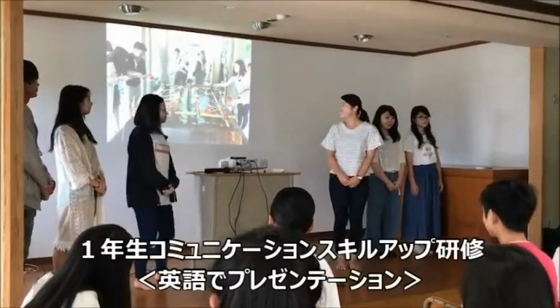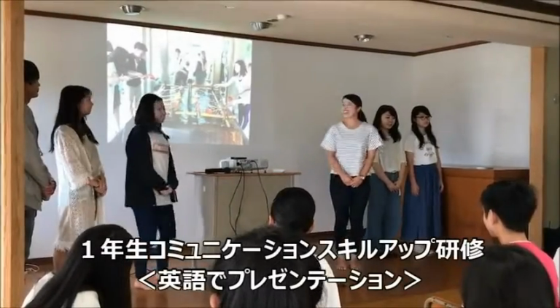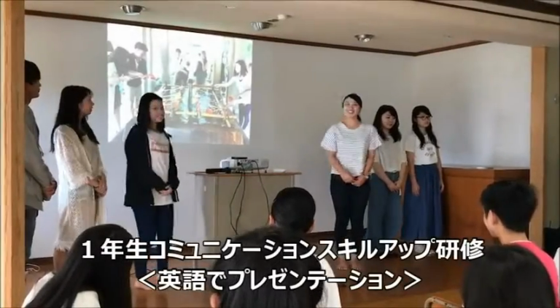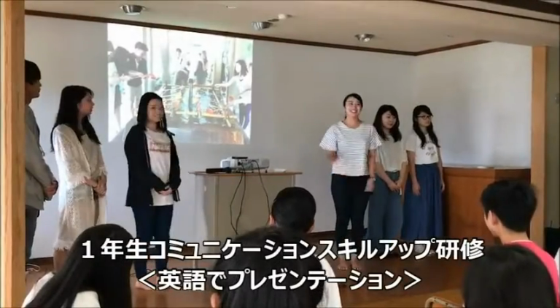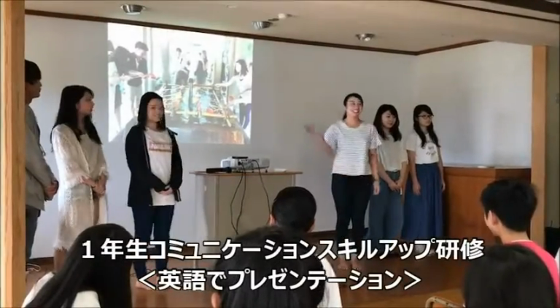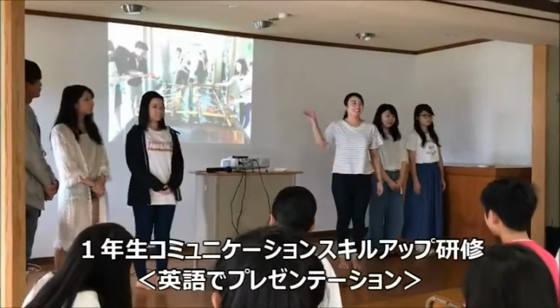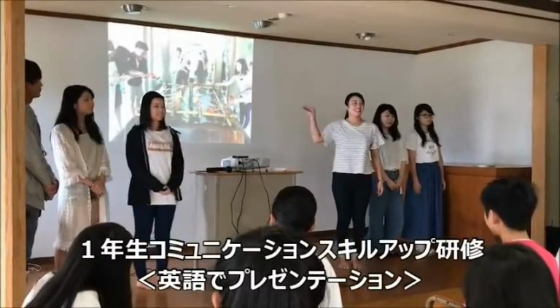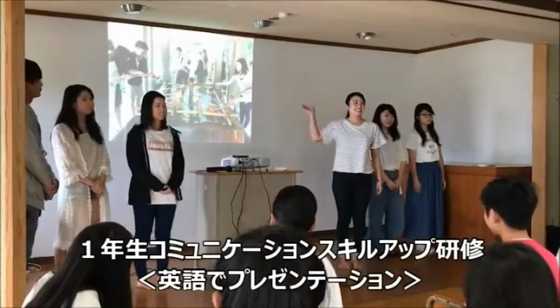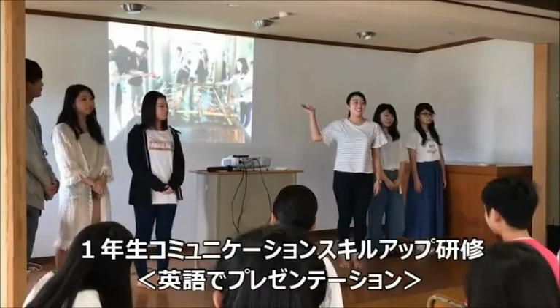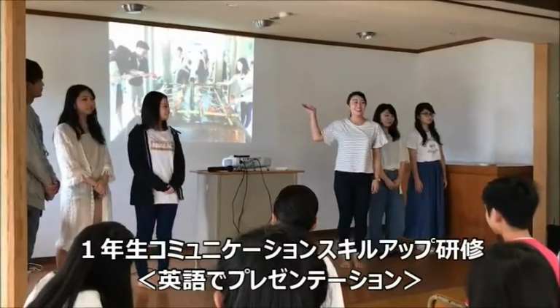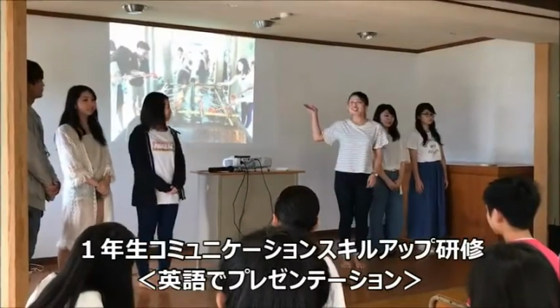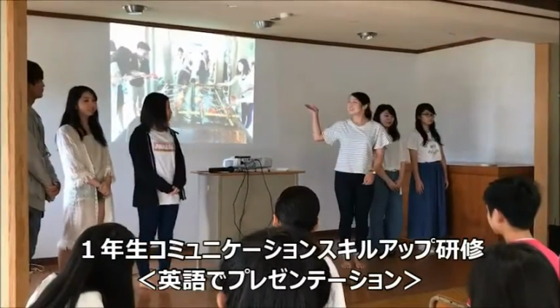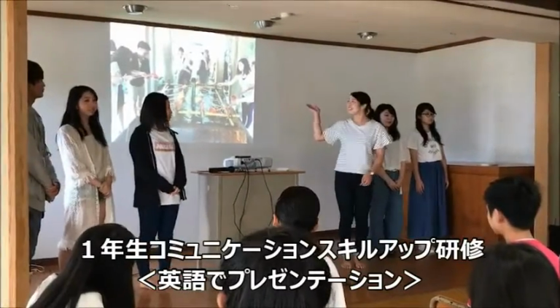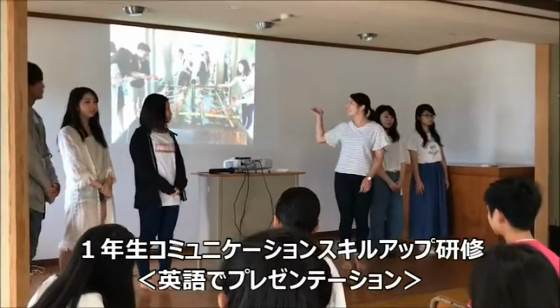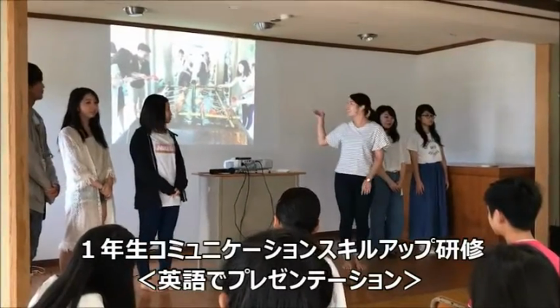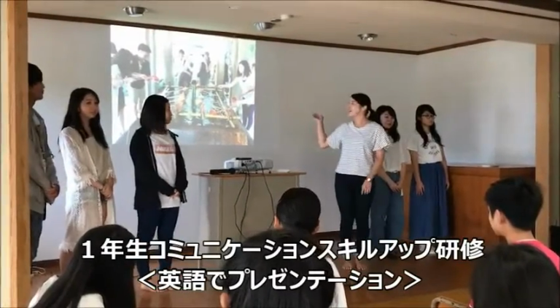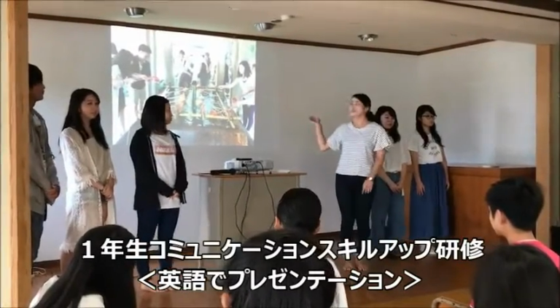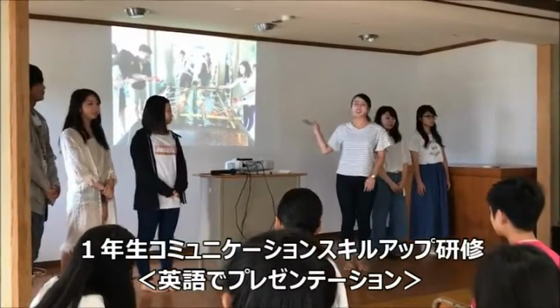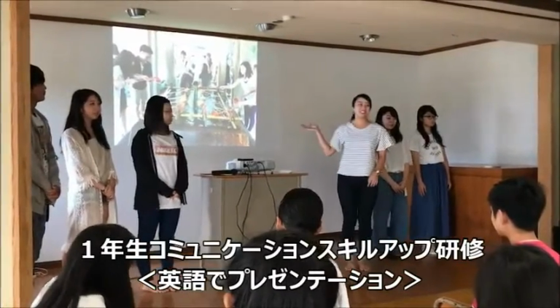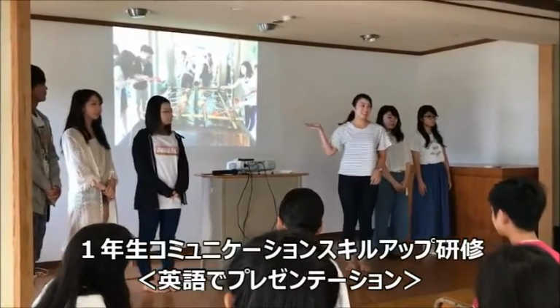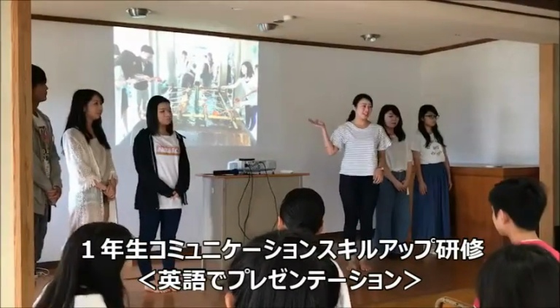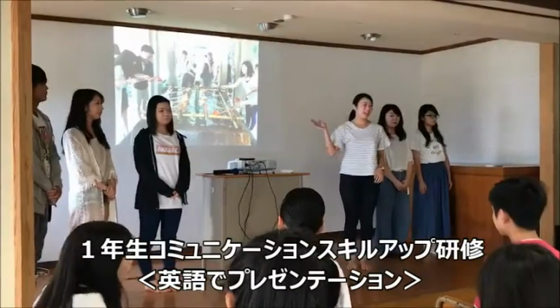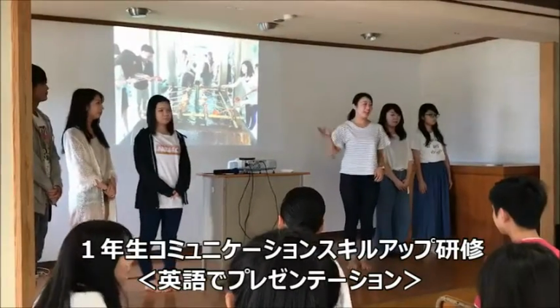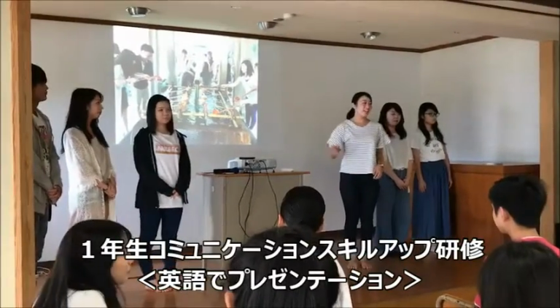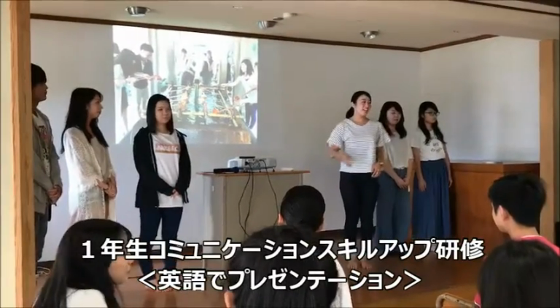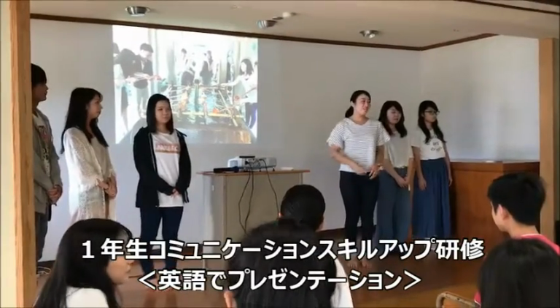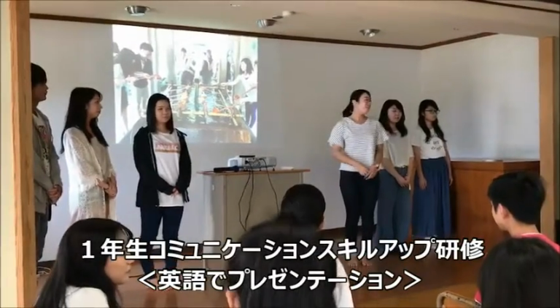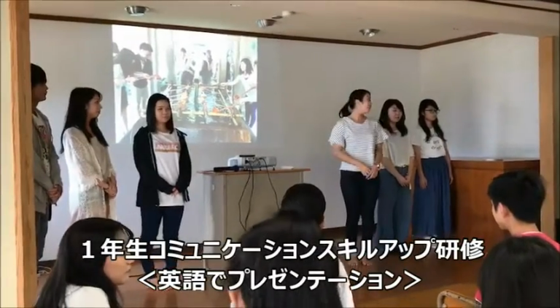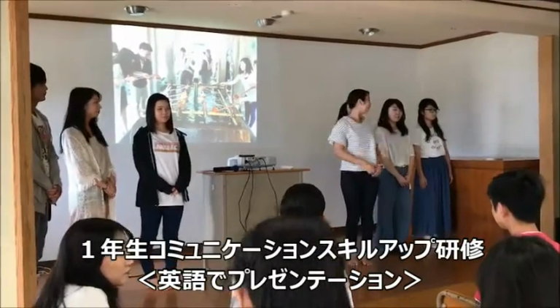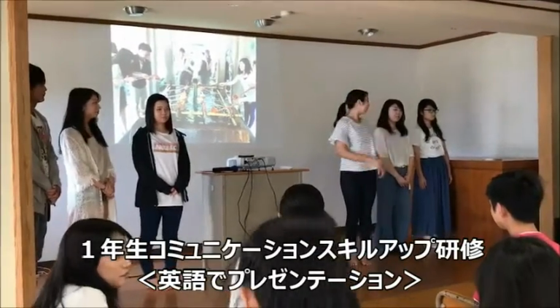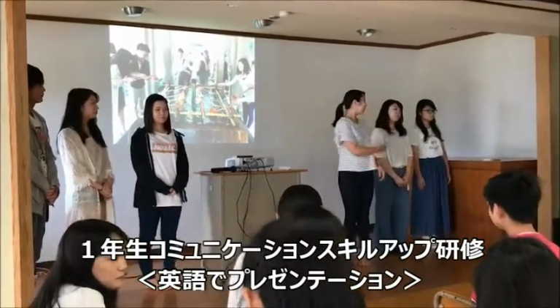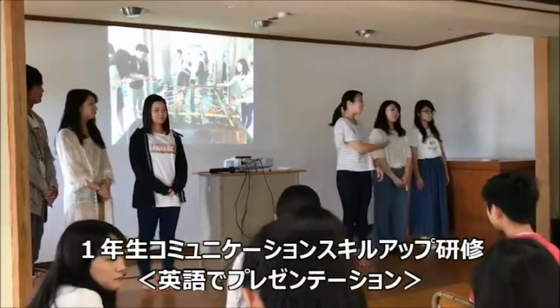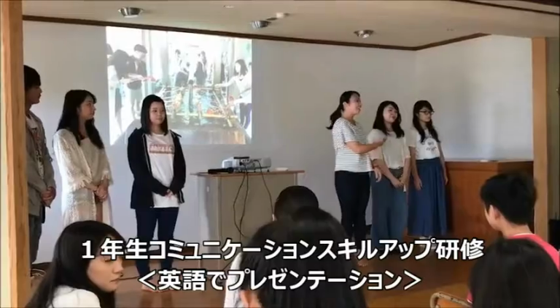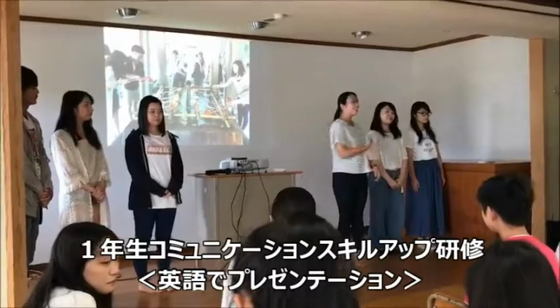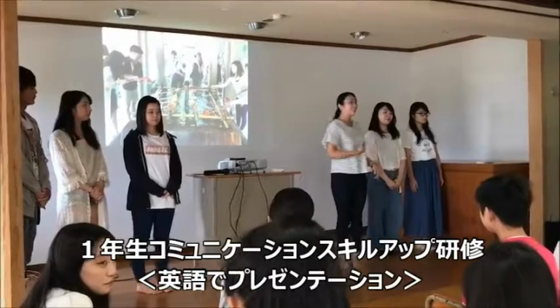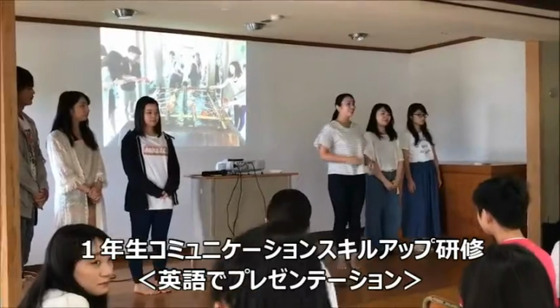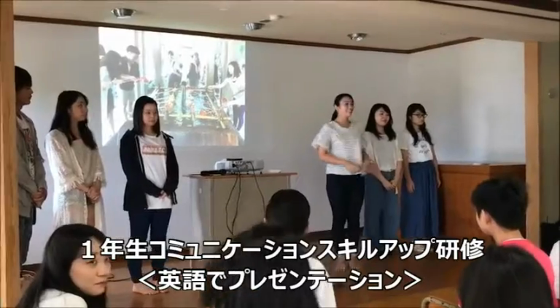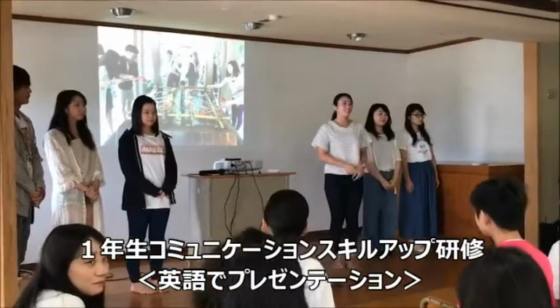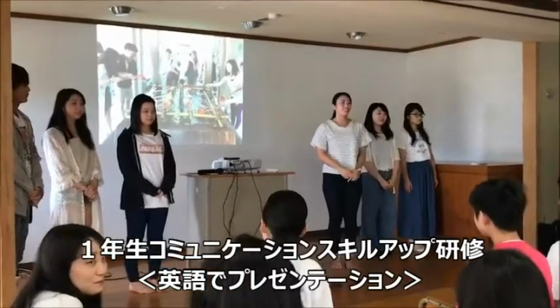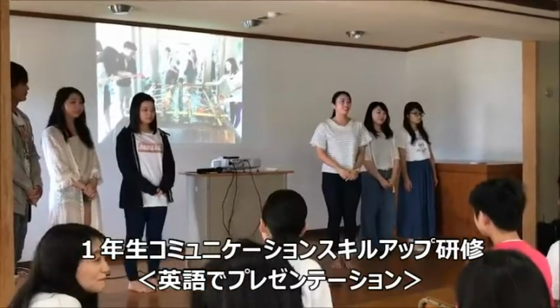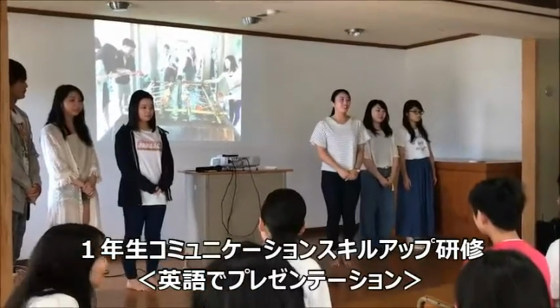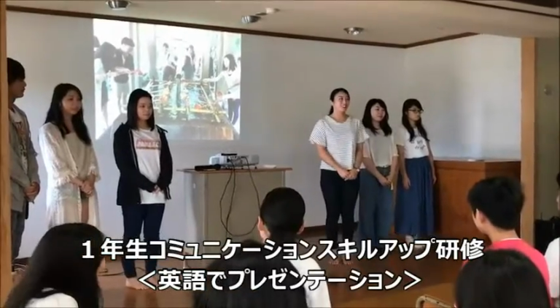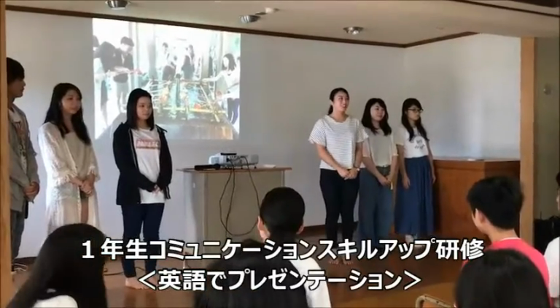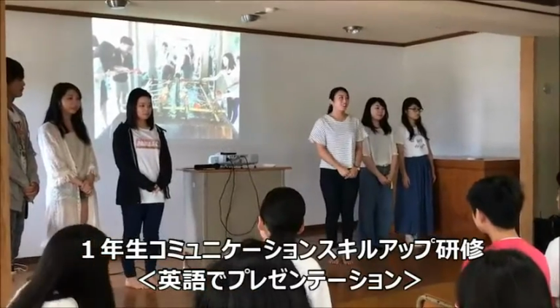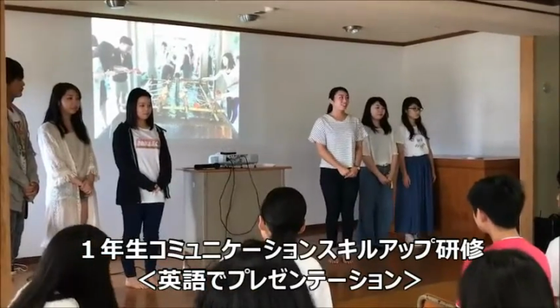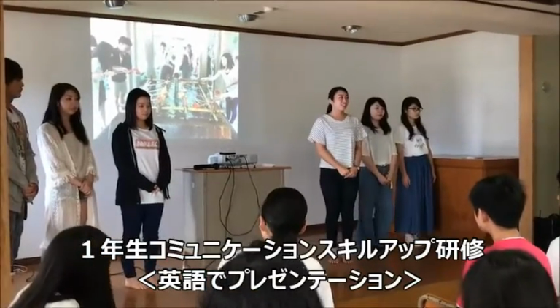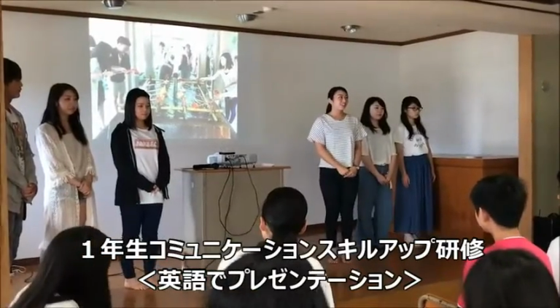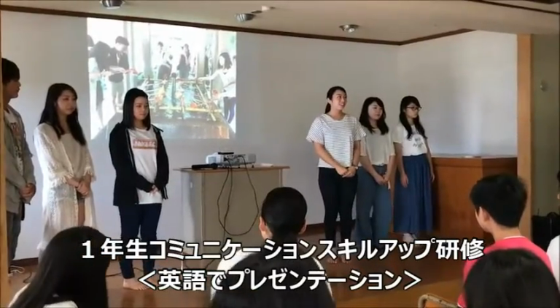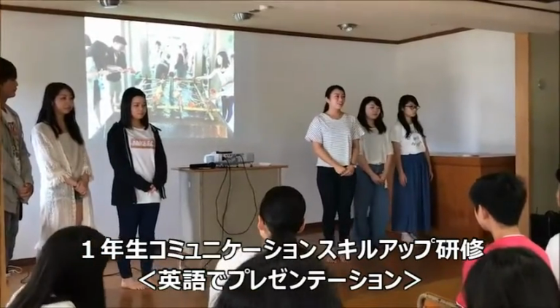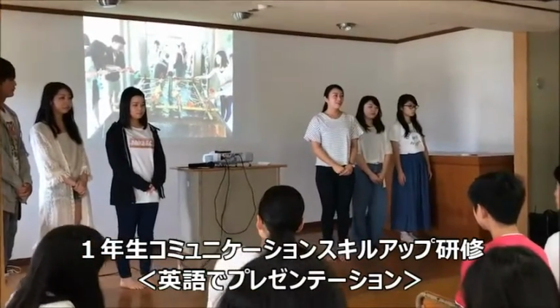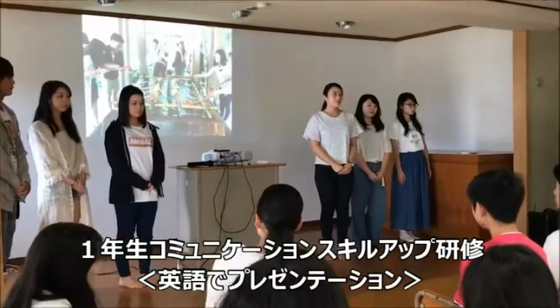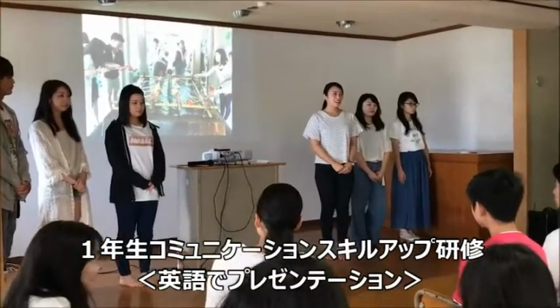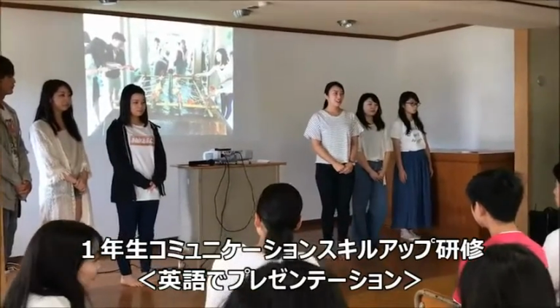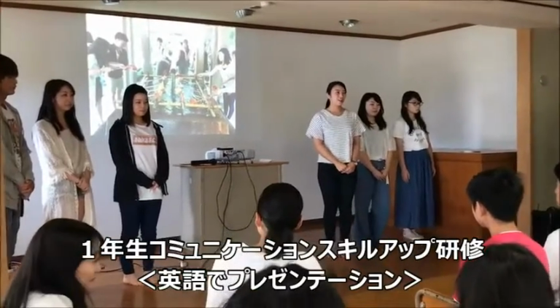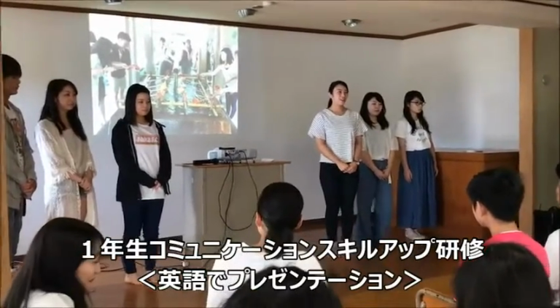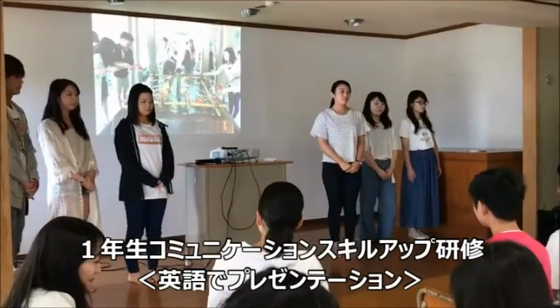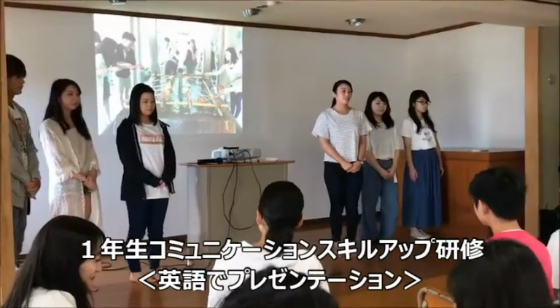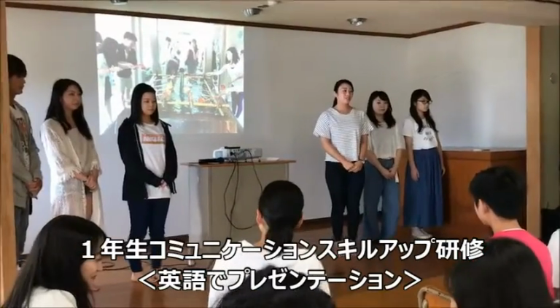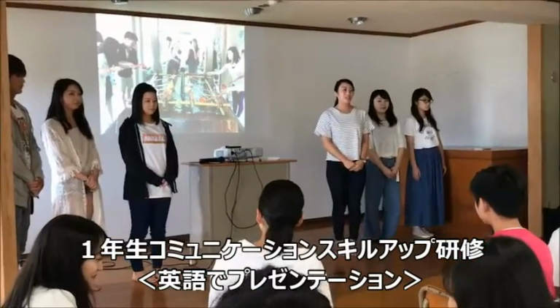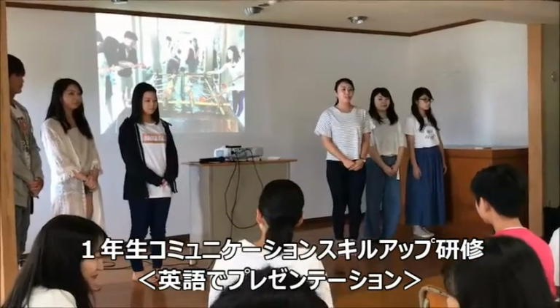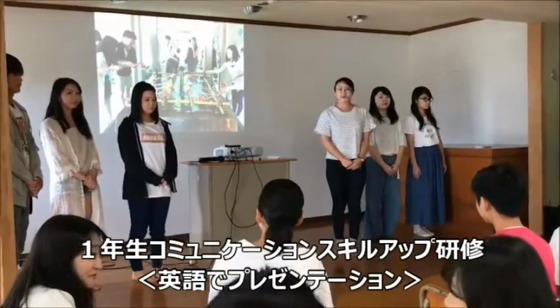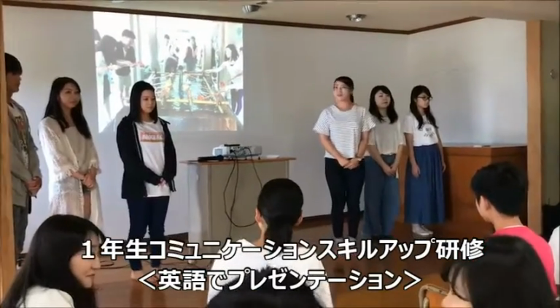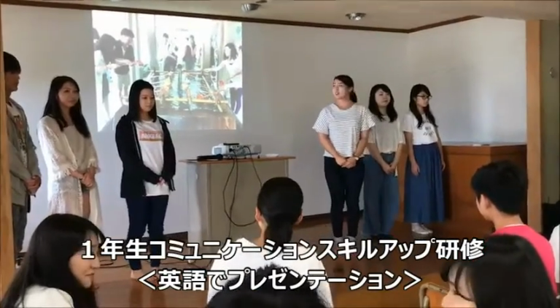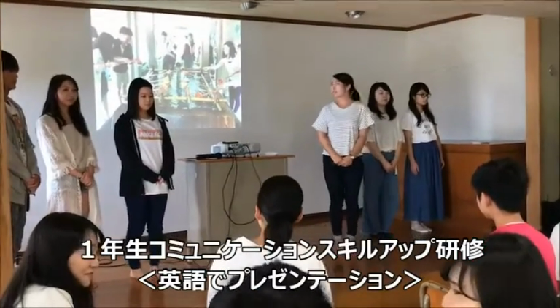This is Temizusha. We are going to explain how to do Temiz.